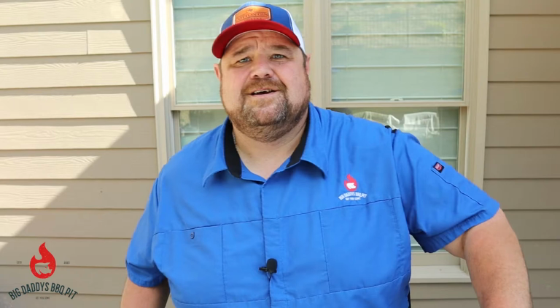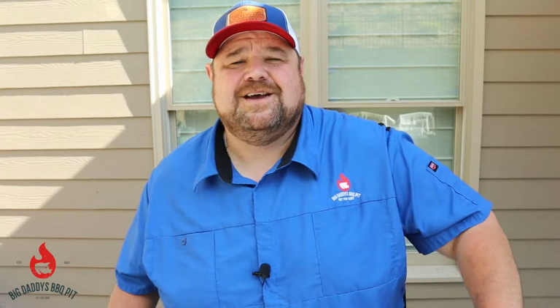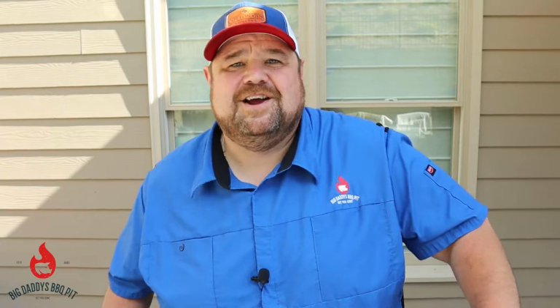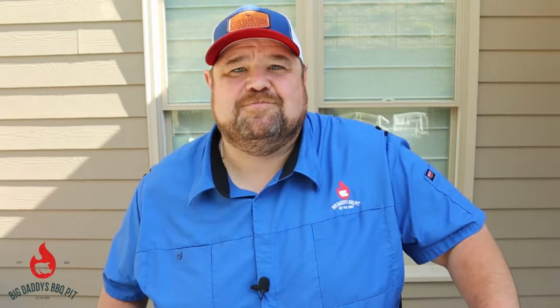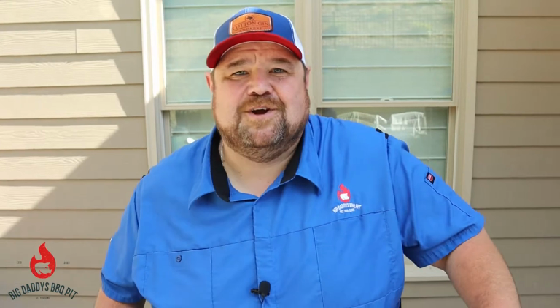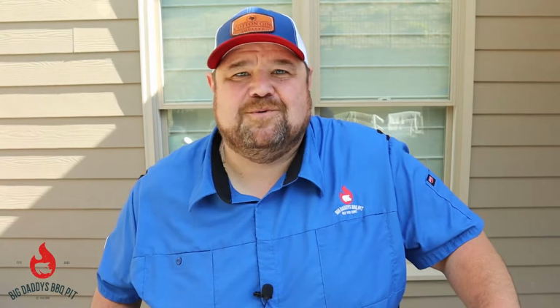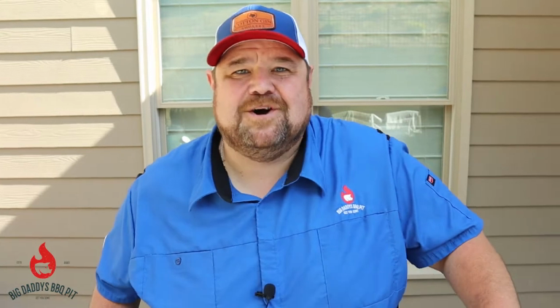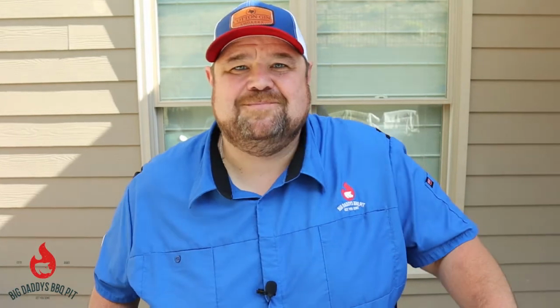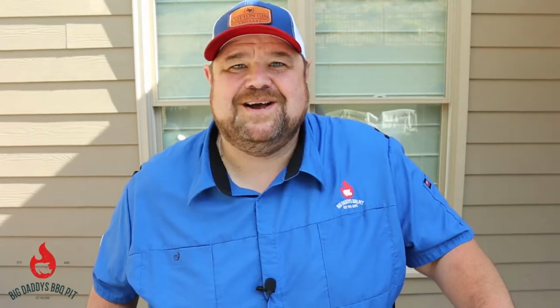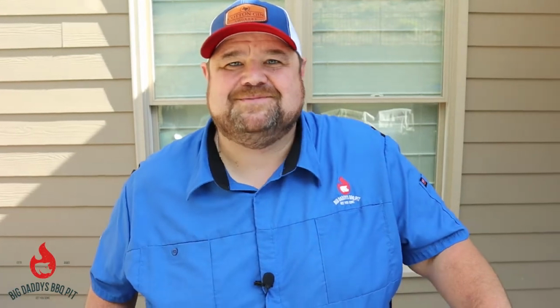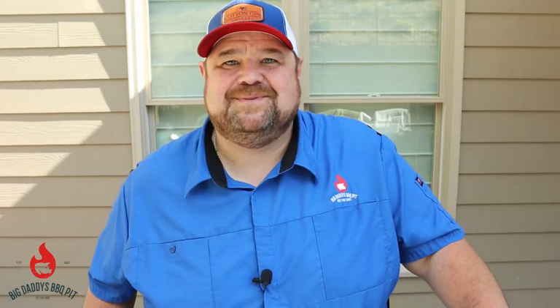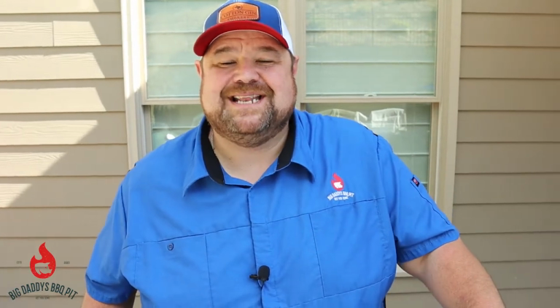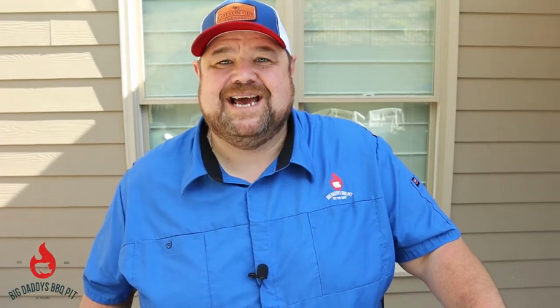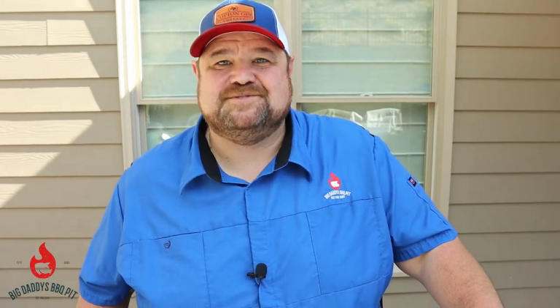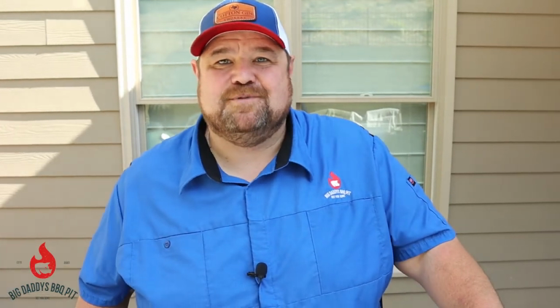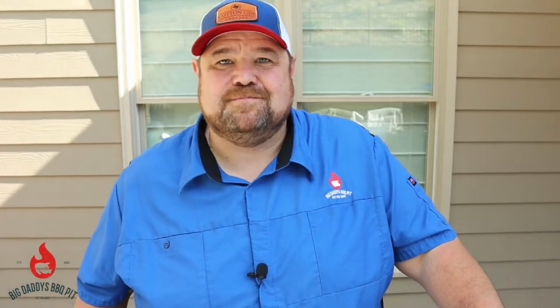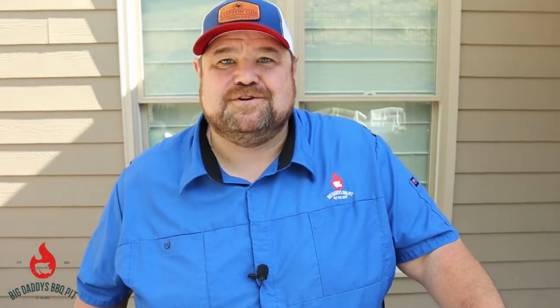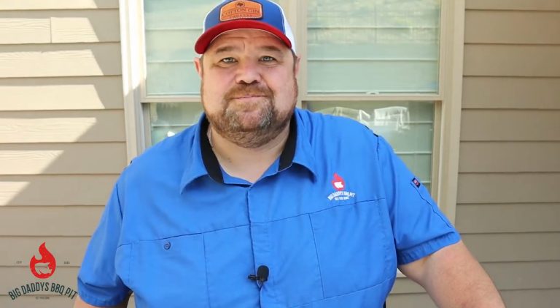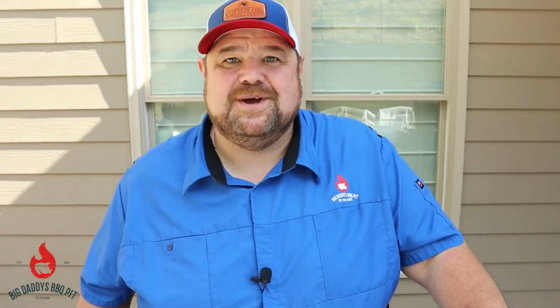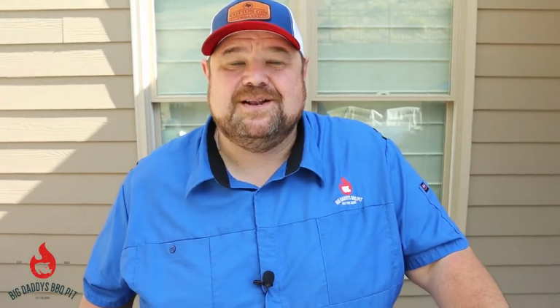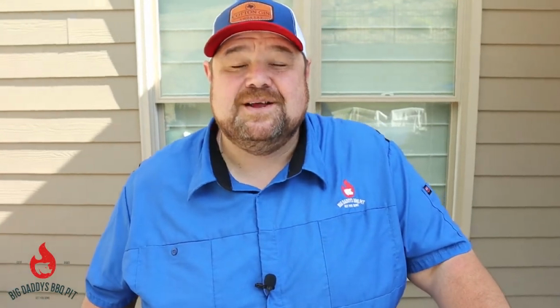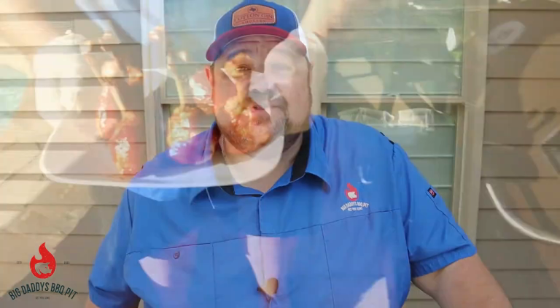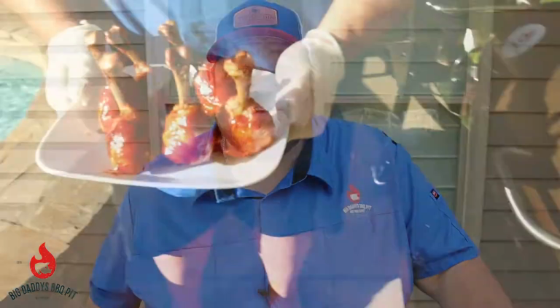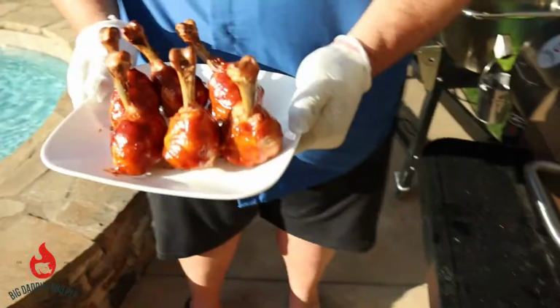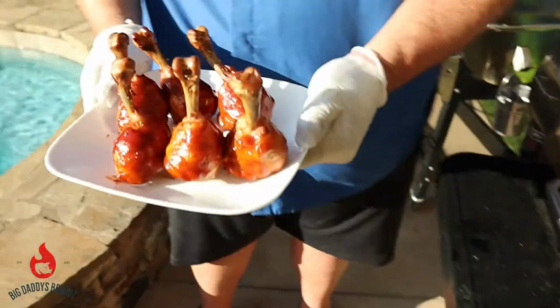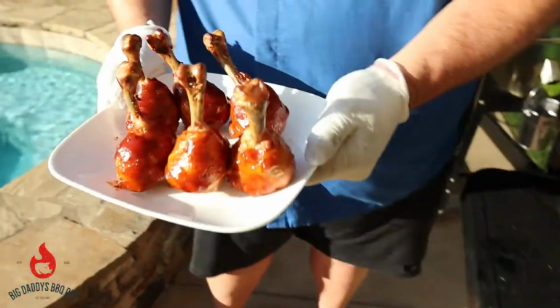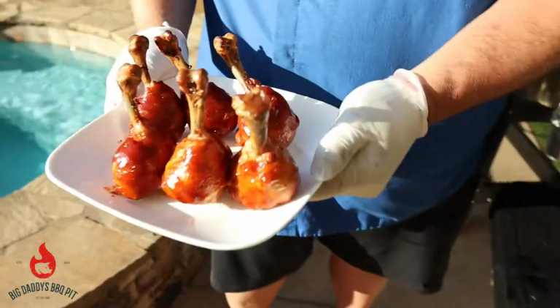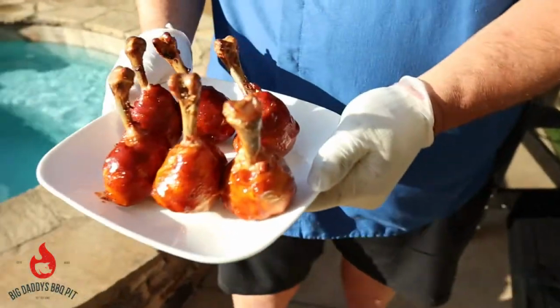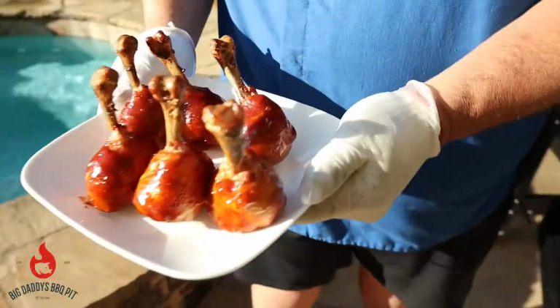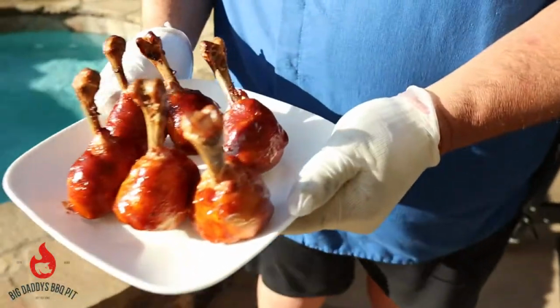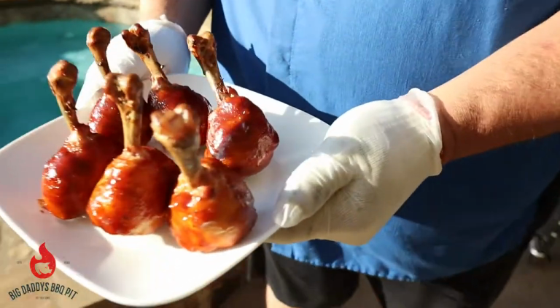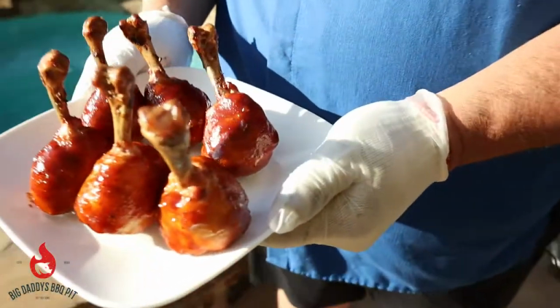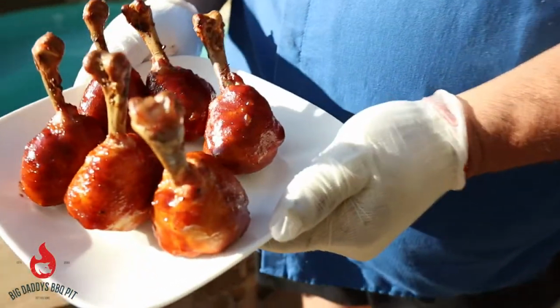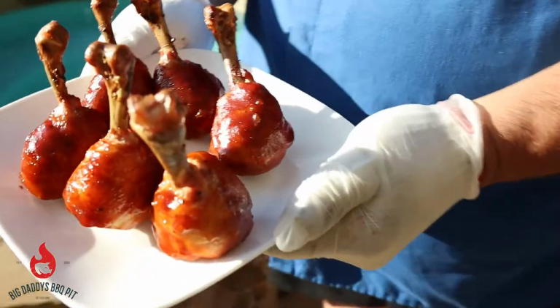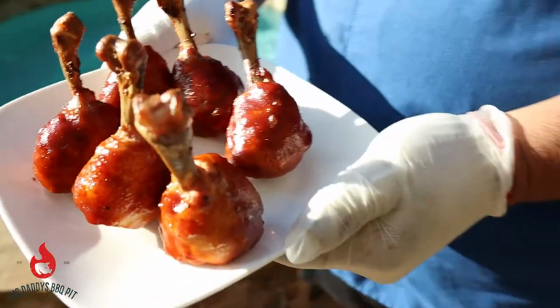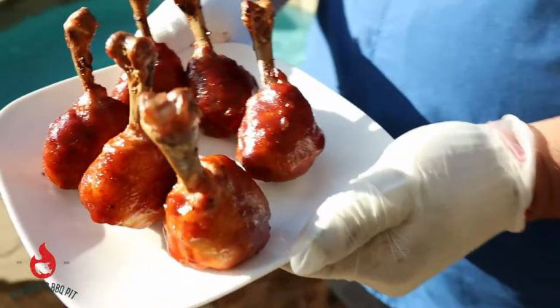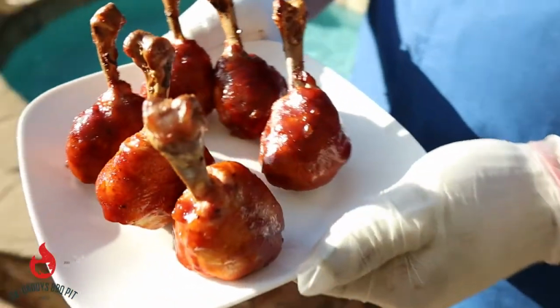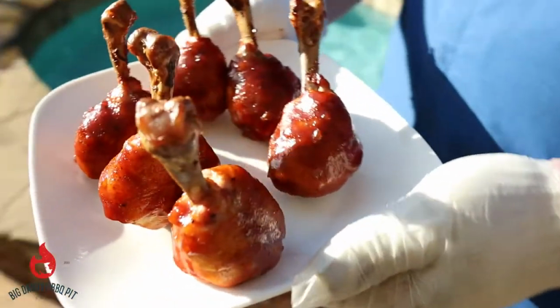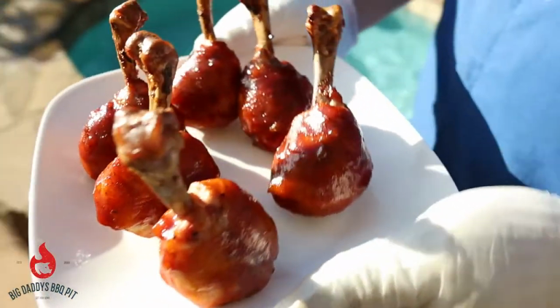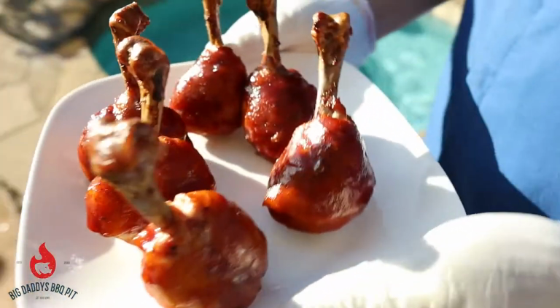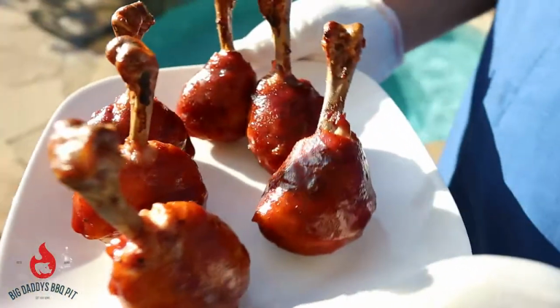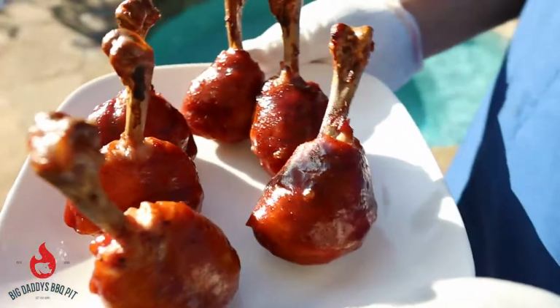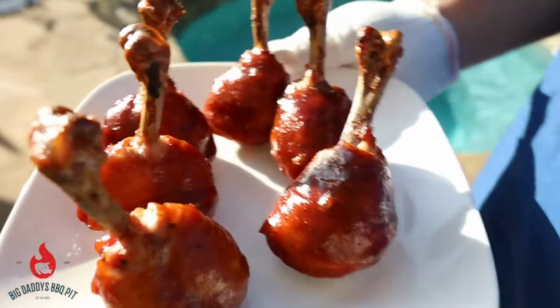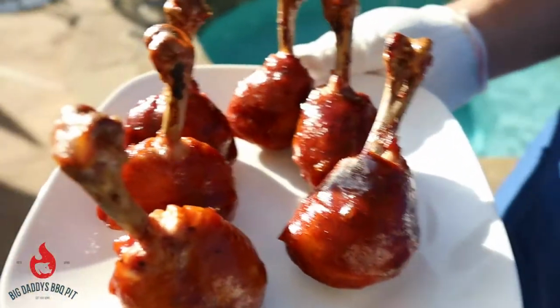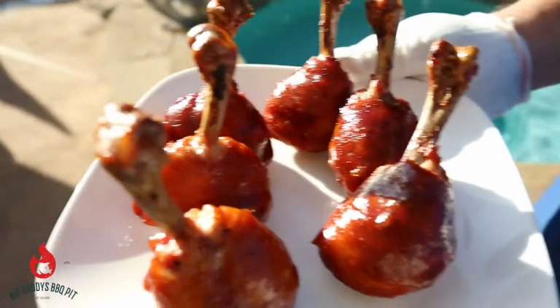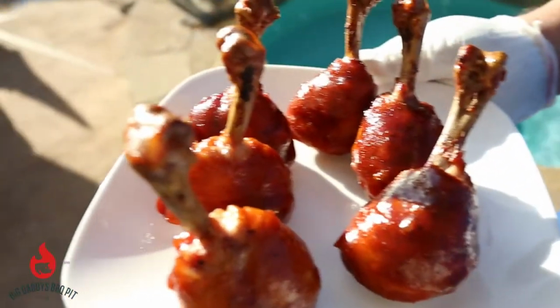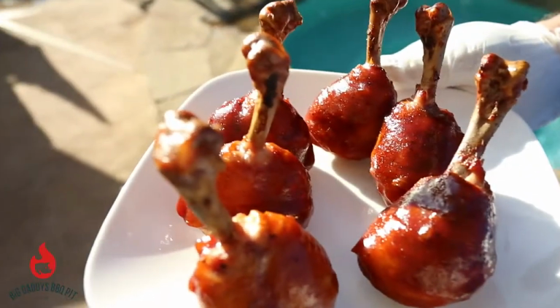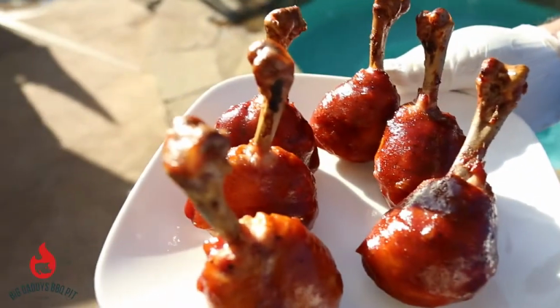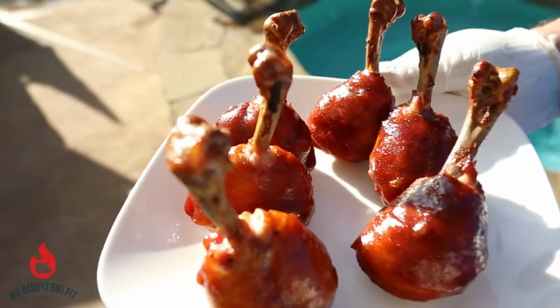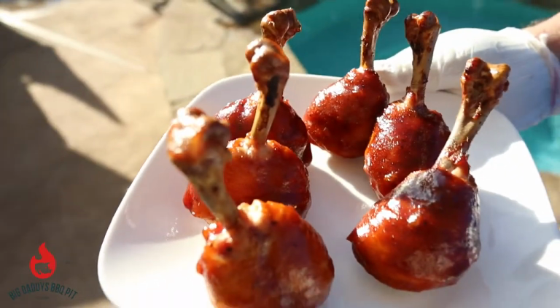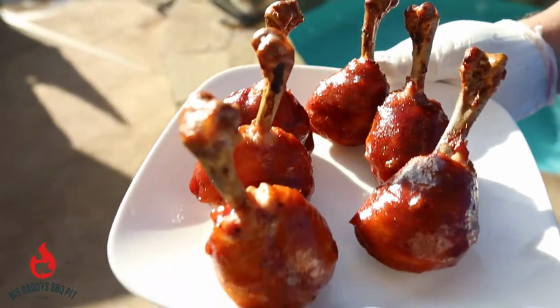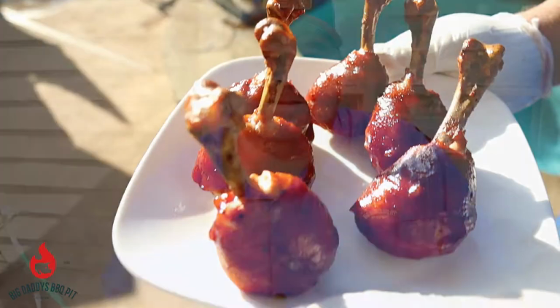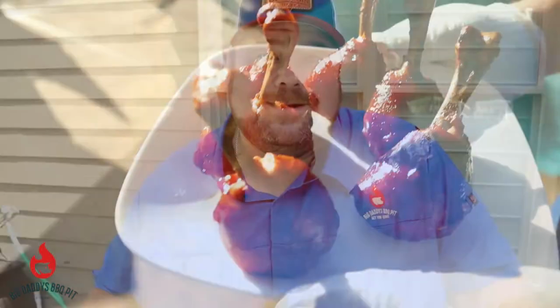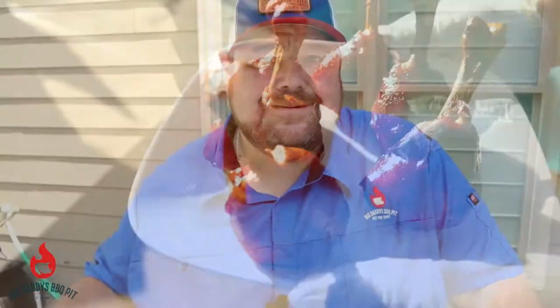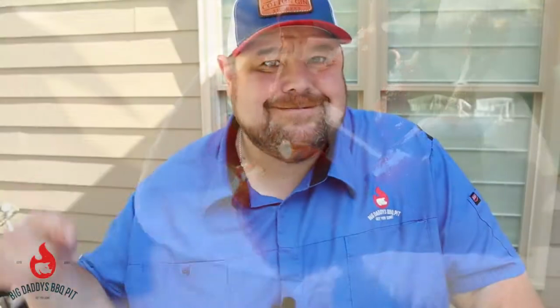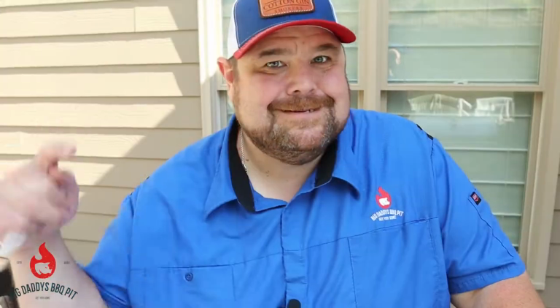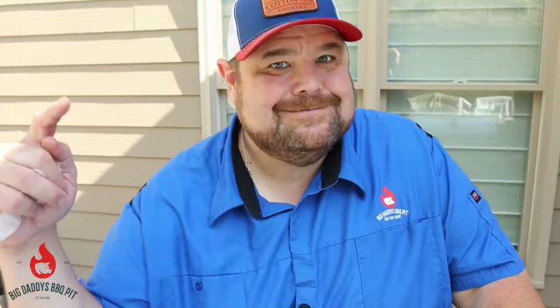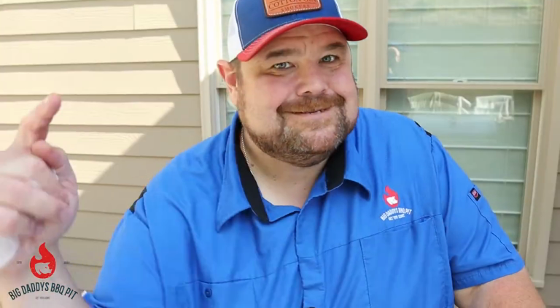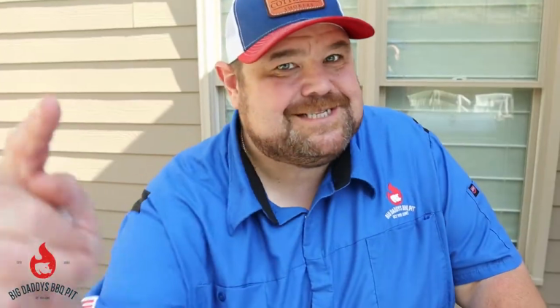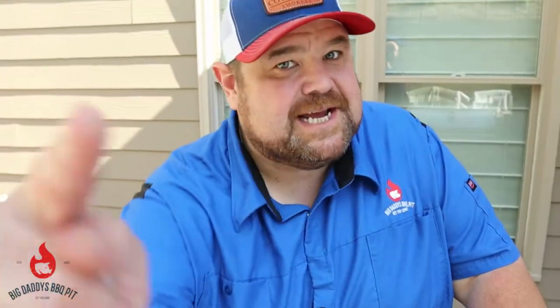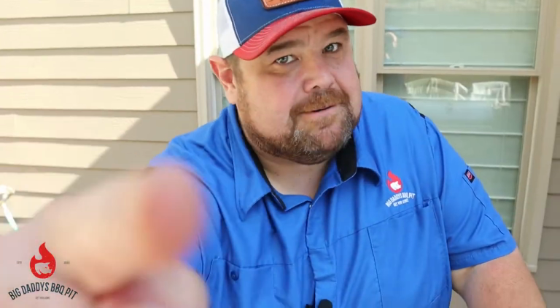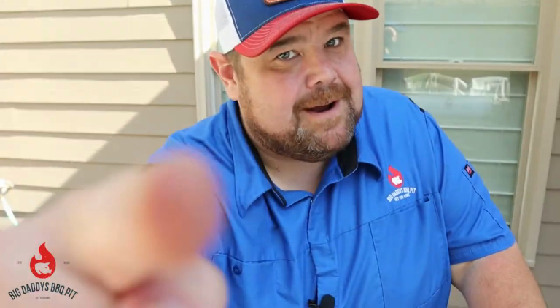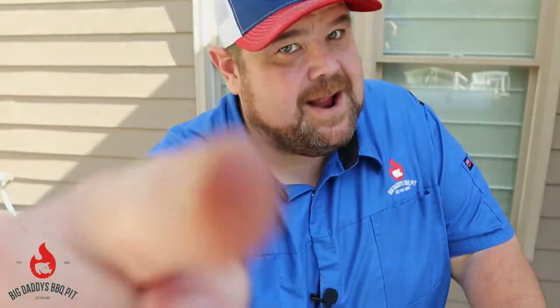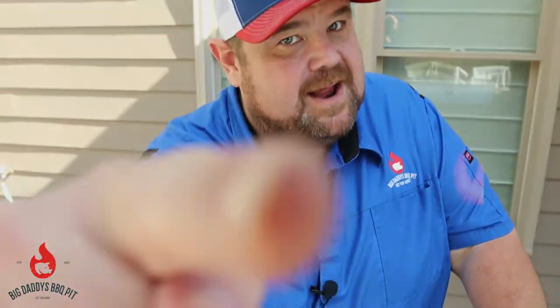Hey everybody, welcome back to Big Daddy's BBQ Pit. This week we're gonna try our hand at some lollipop chicken. Stick around!